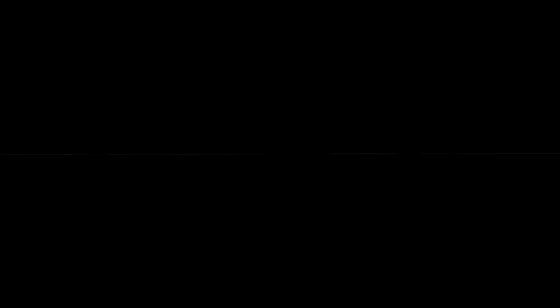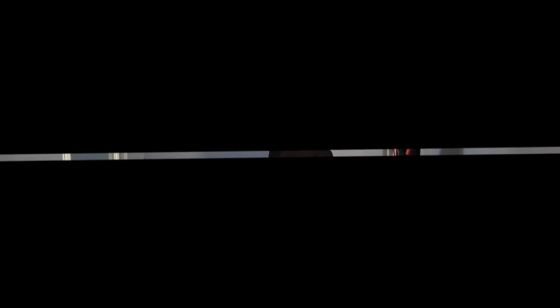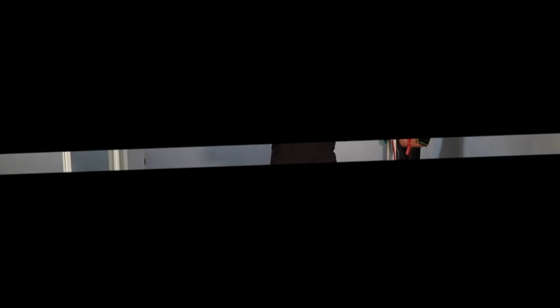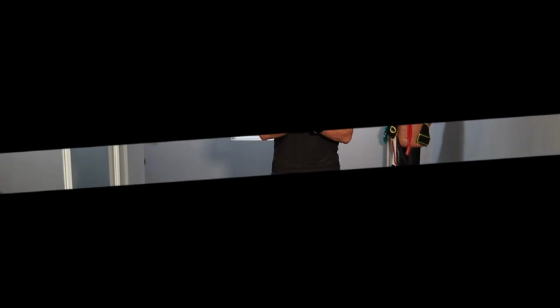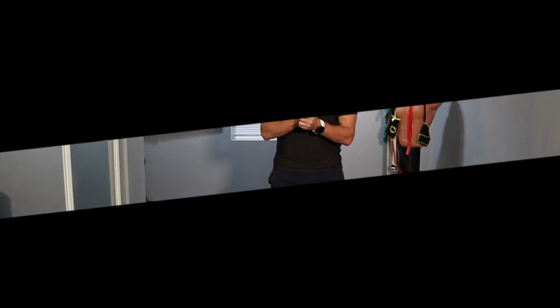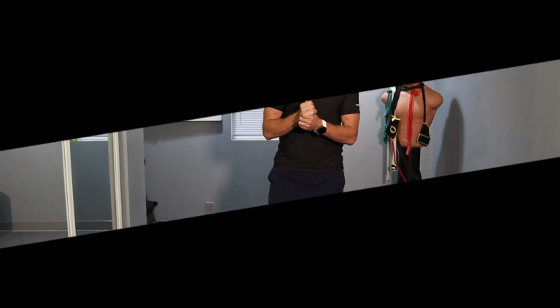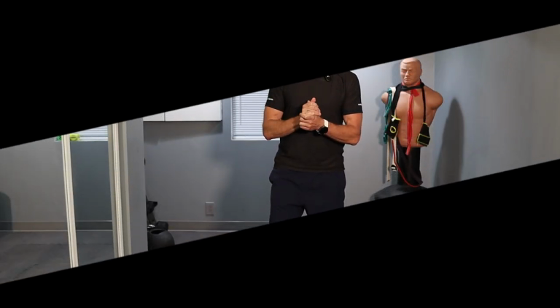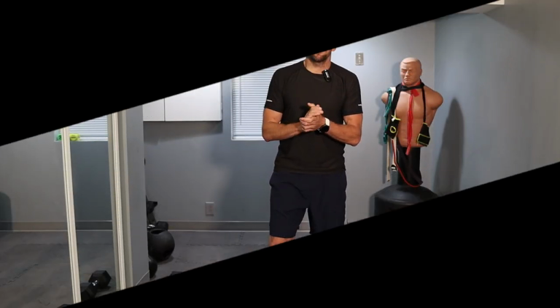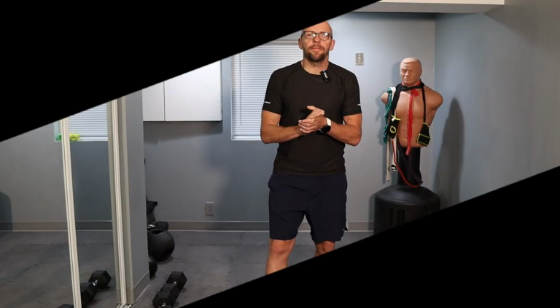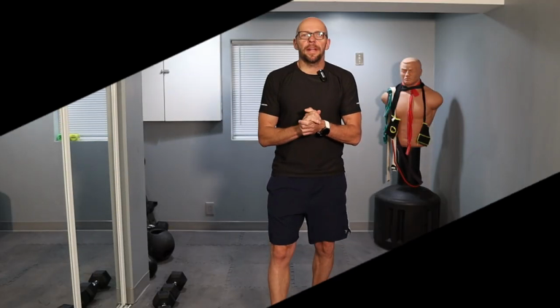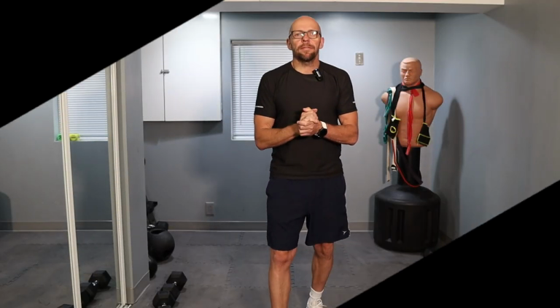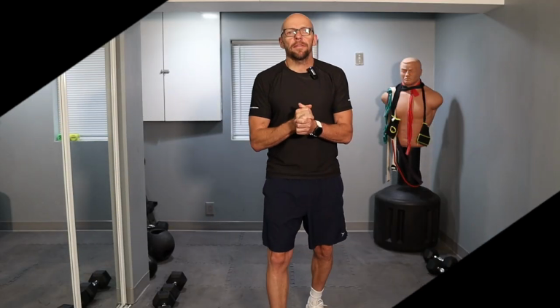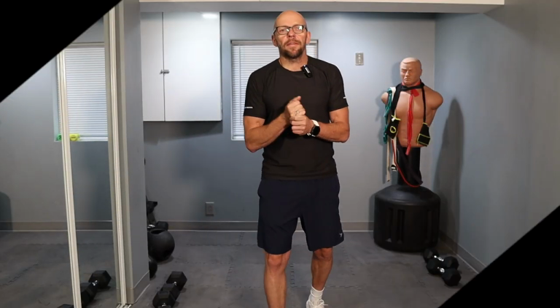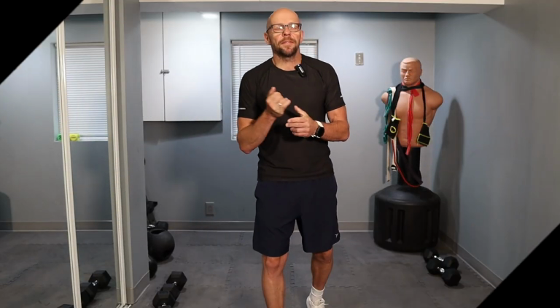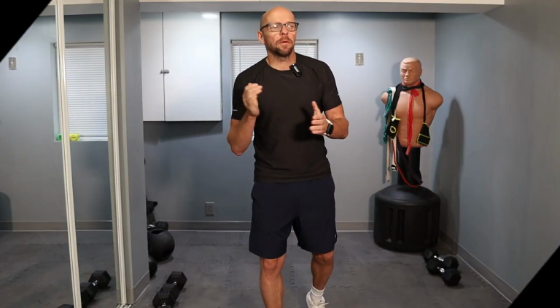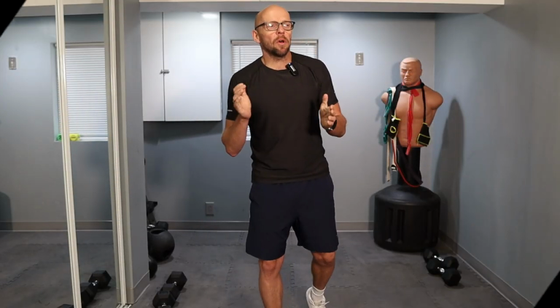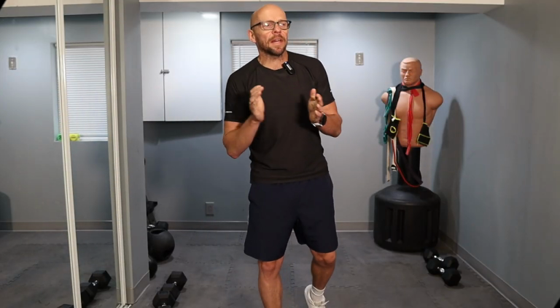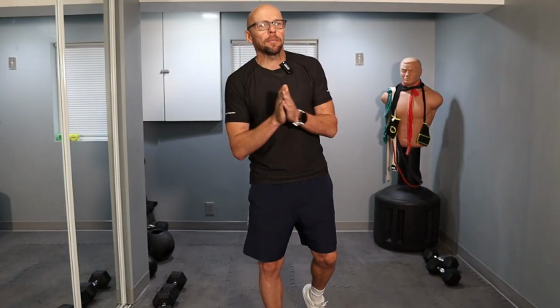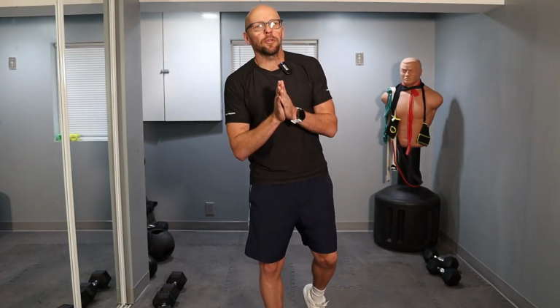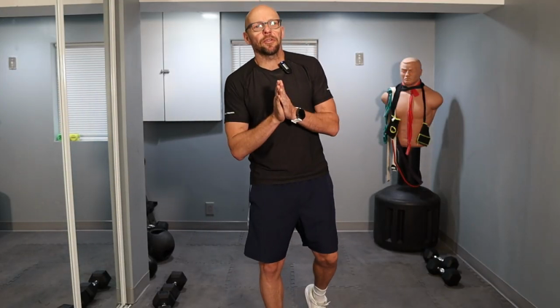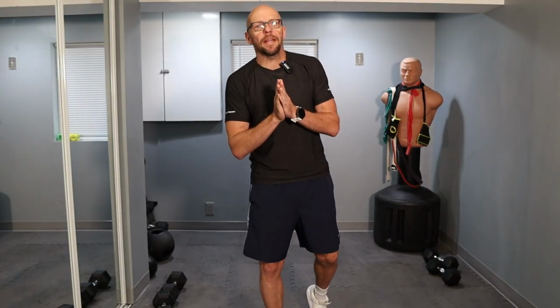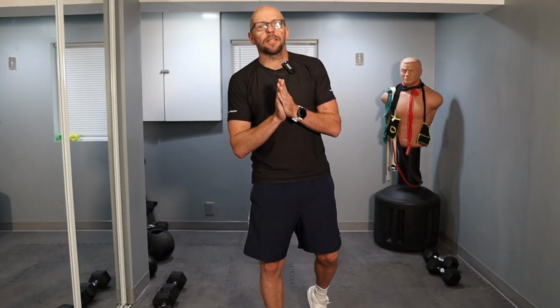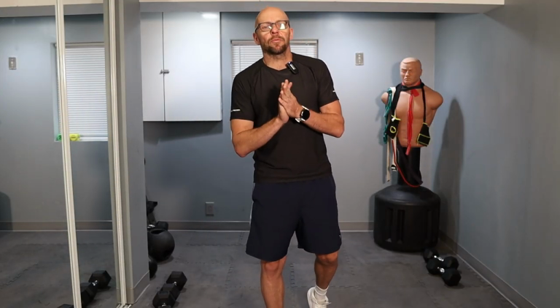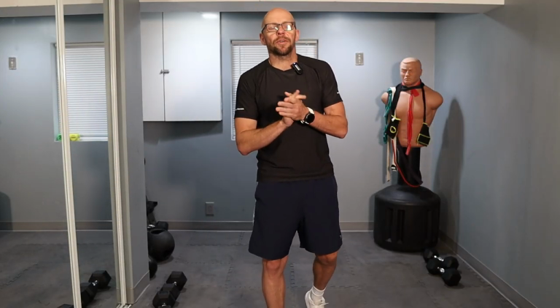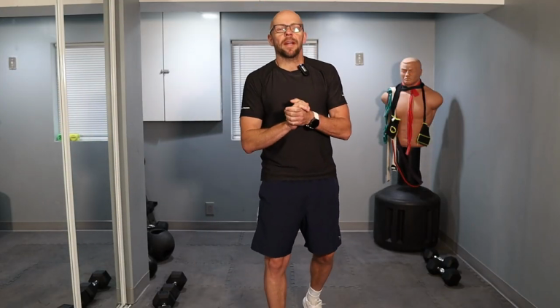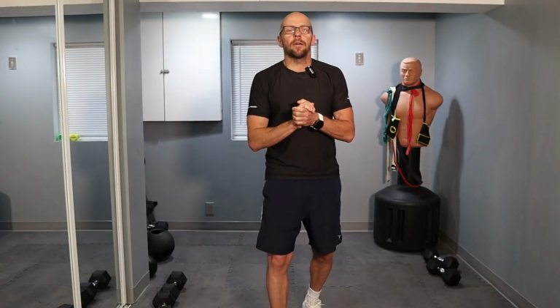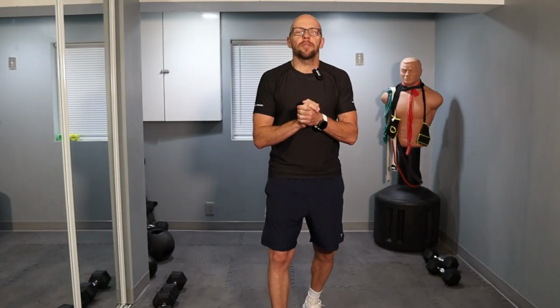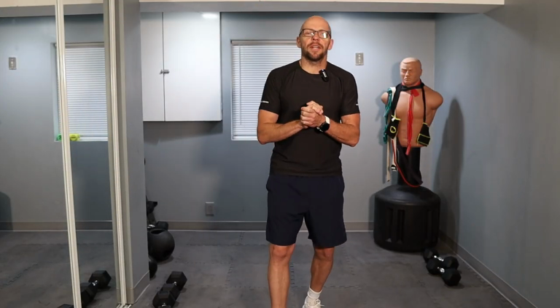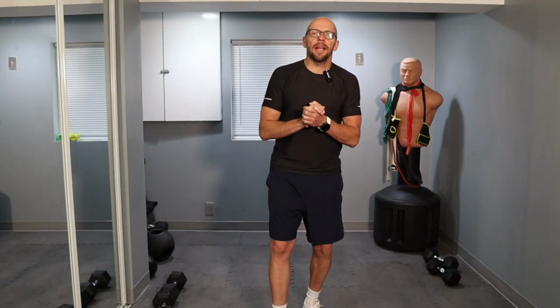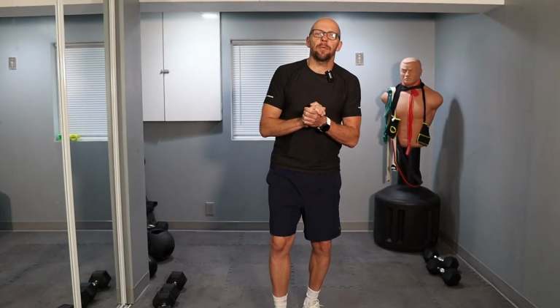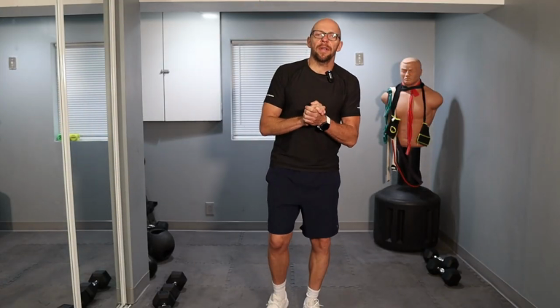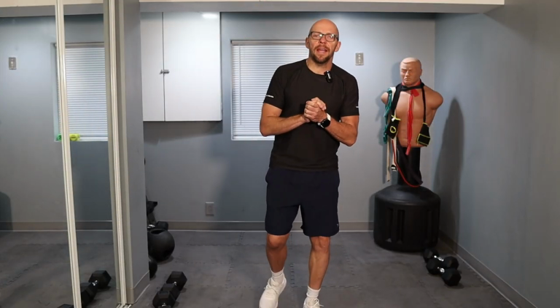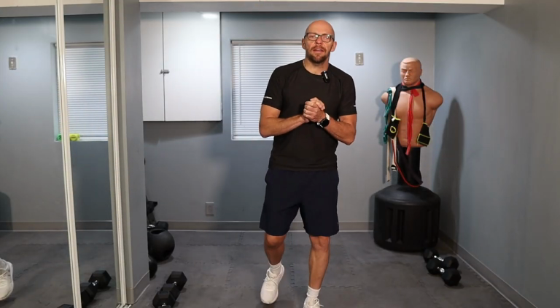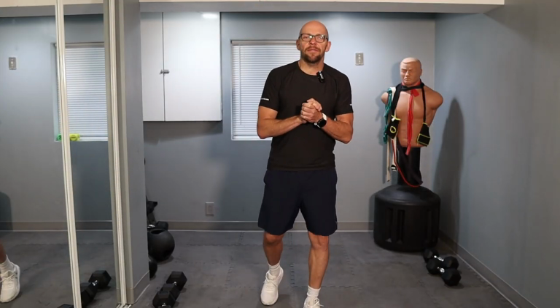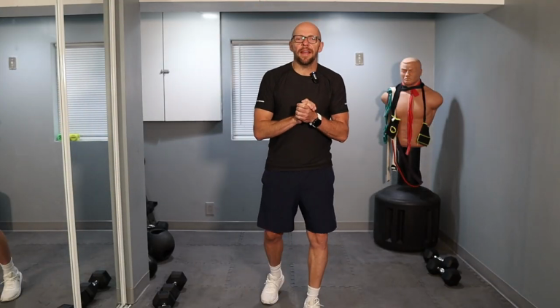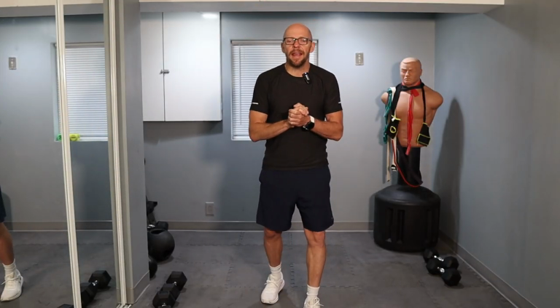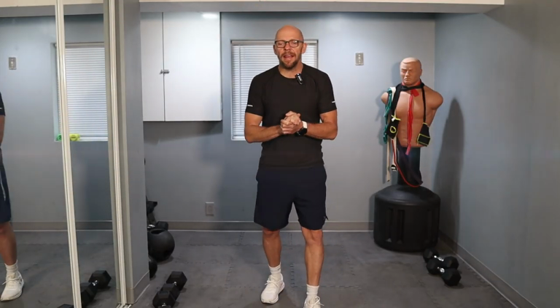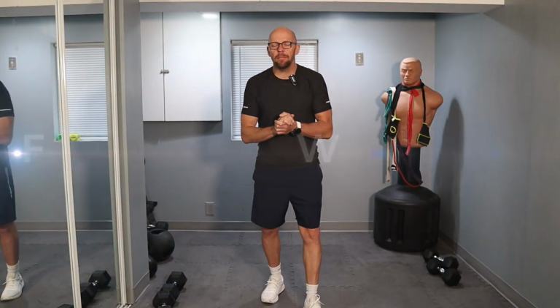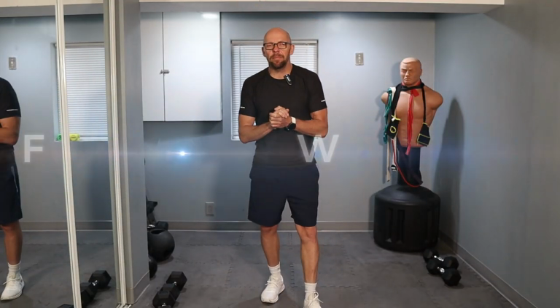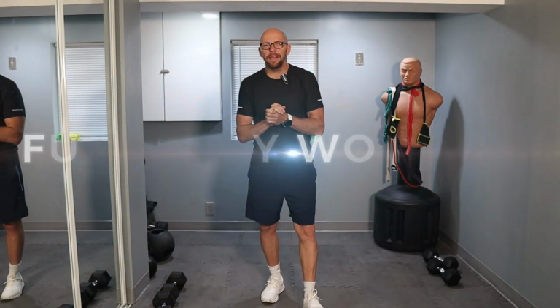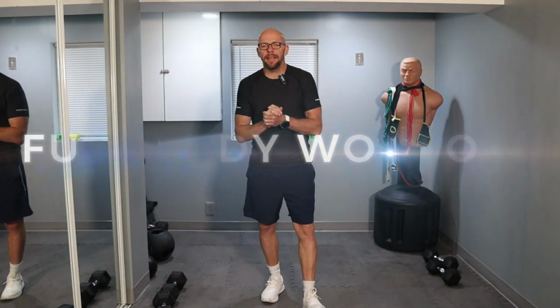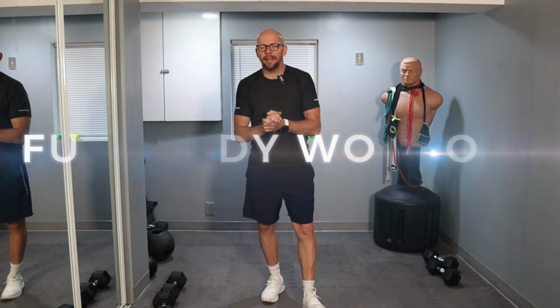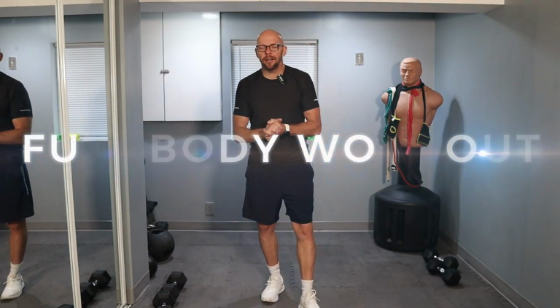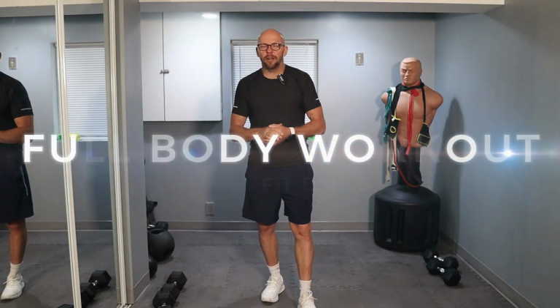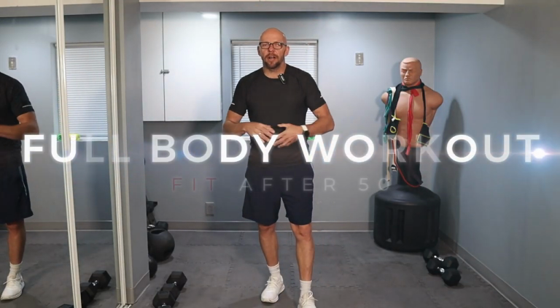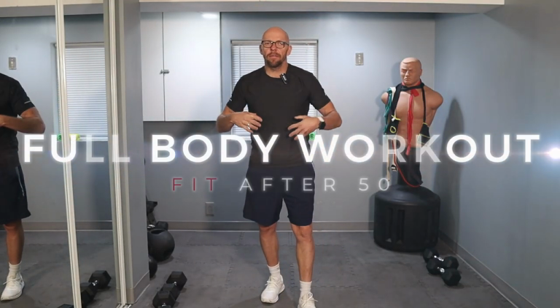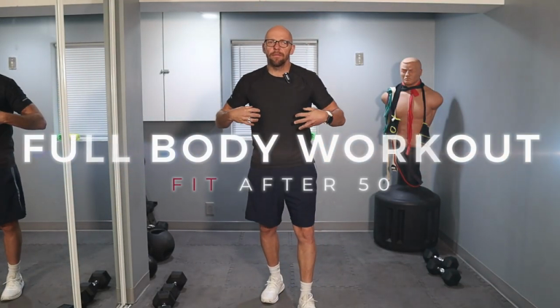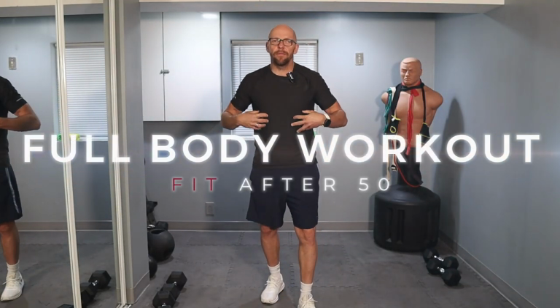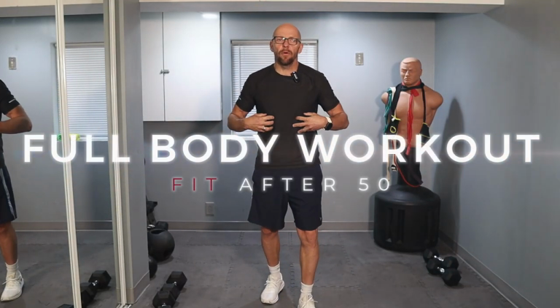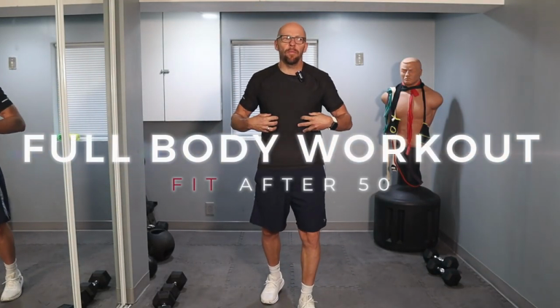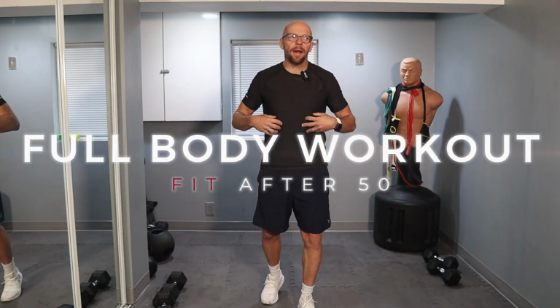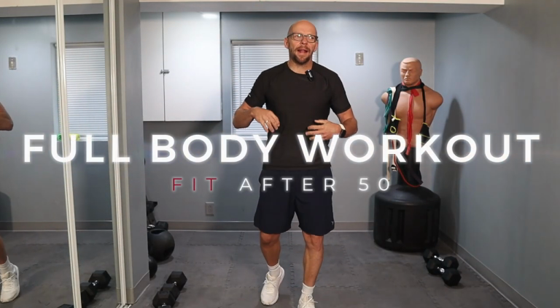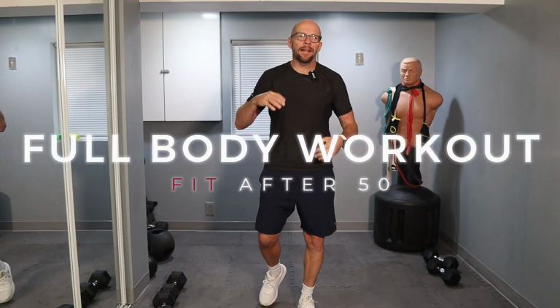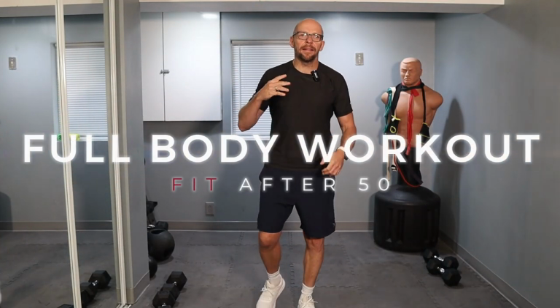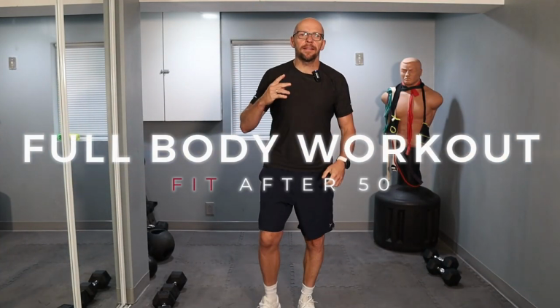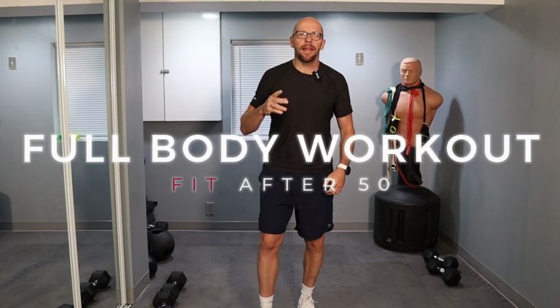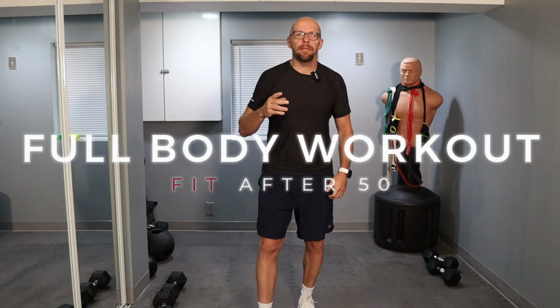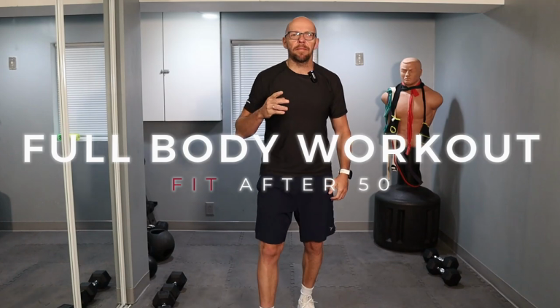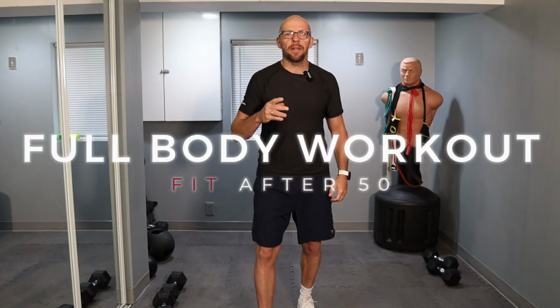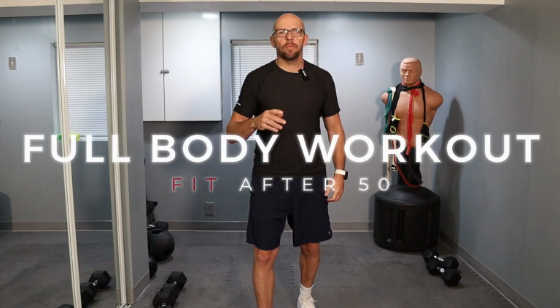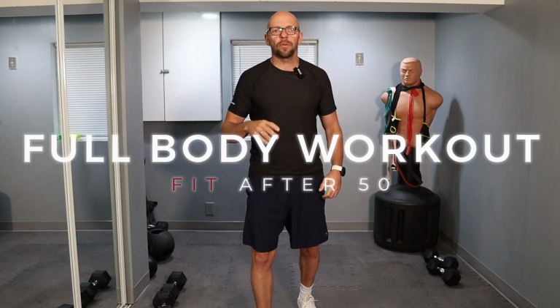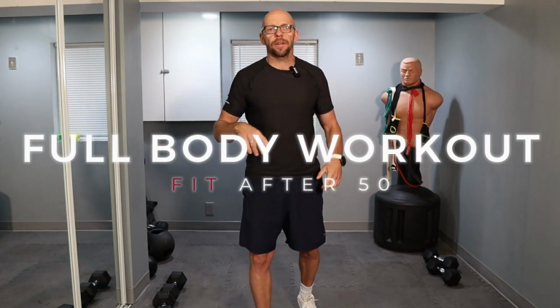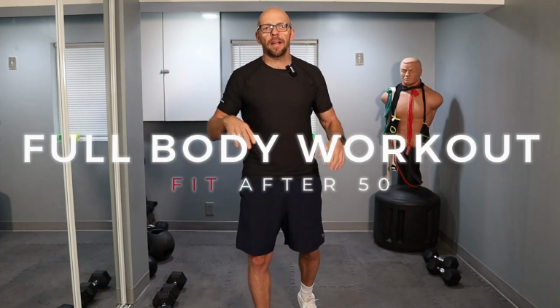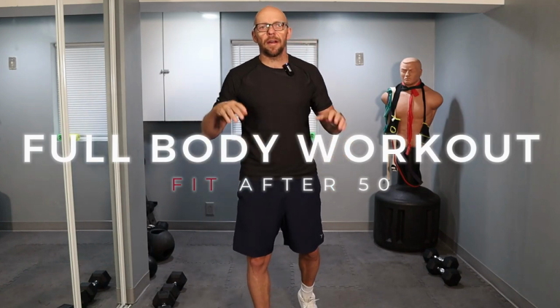Hey guys, welcome back to Fit After 50. Welcome to today's workout. Today we have a beginner, full body, 10-minute workout.